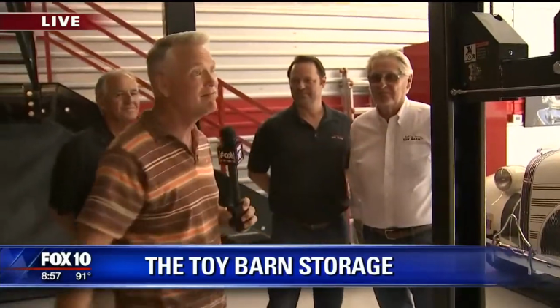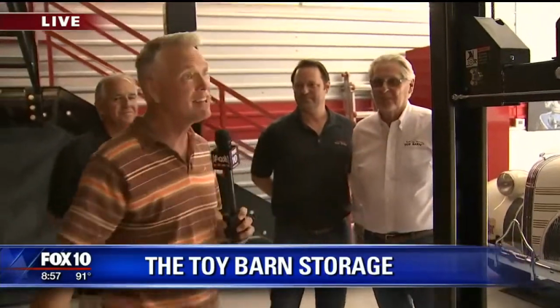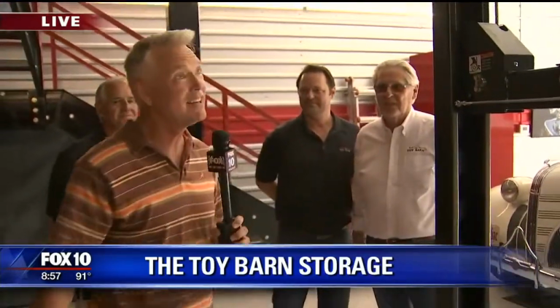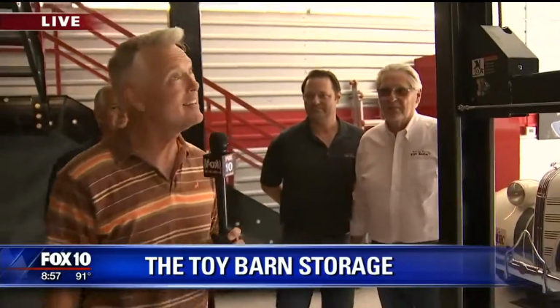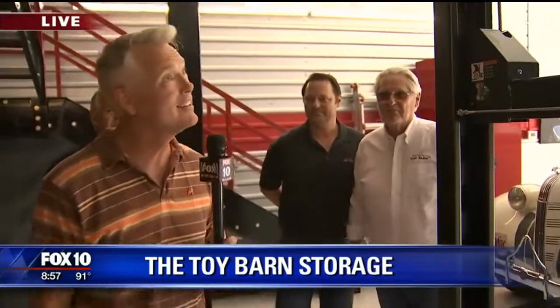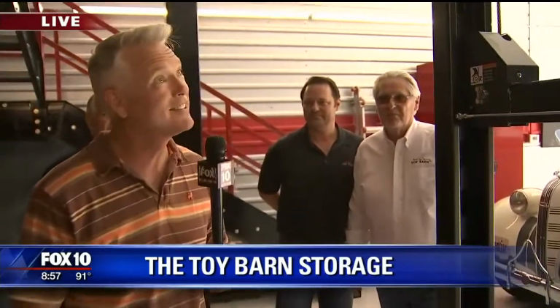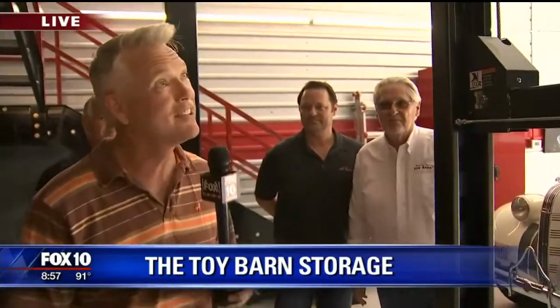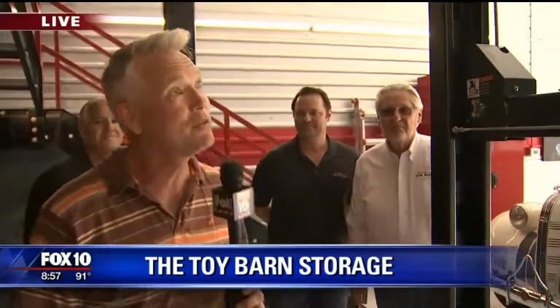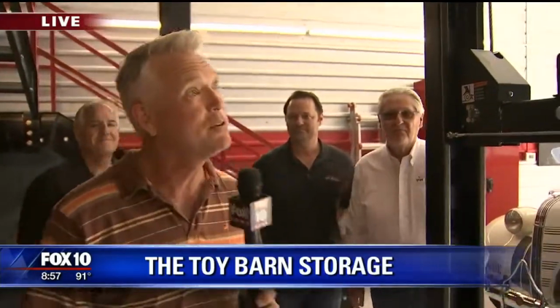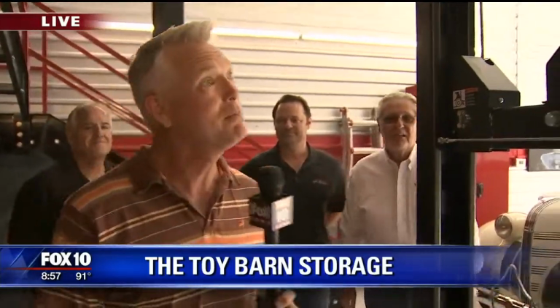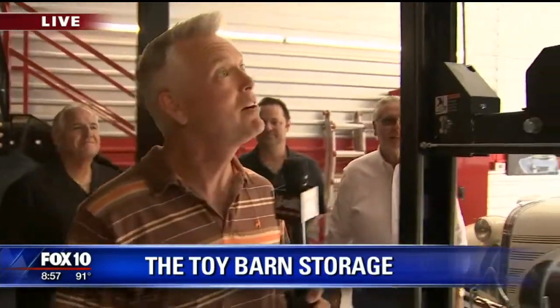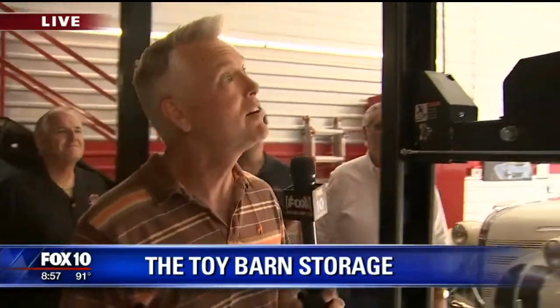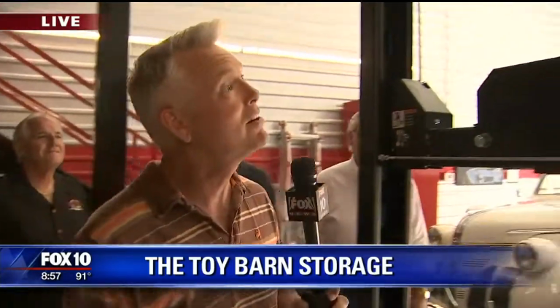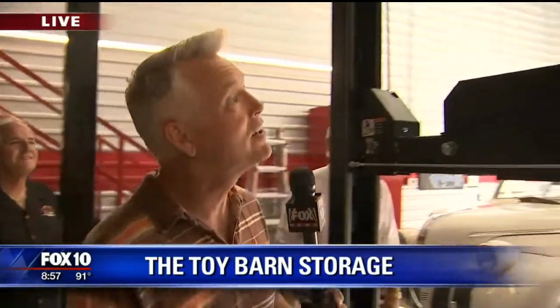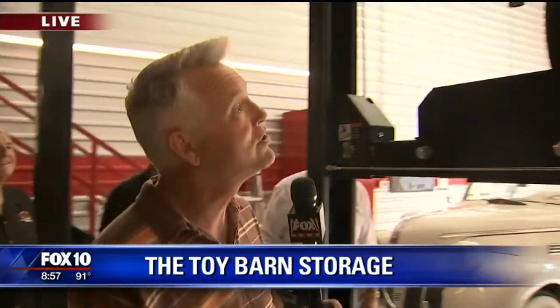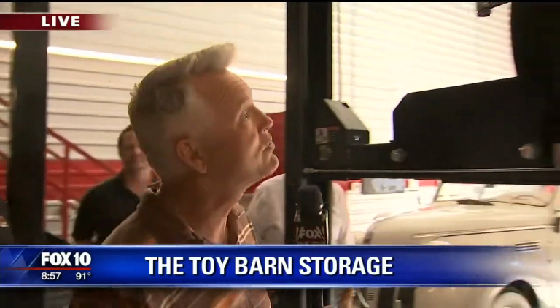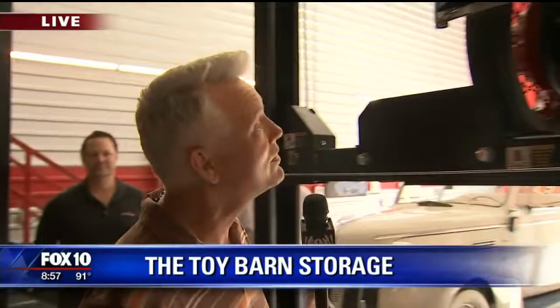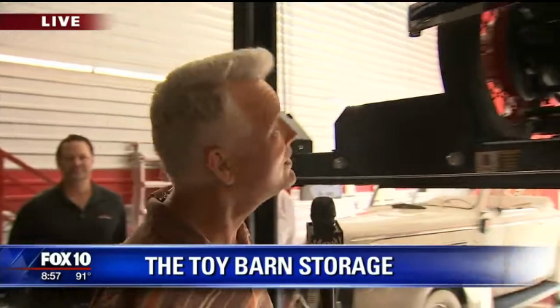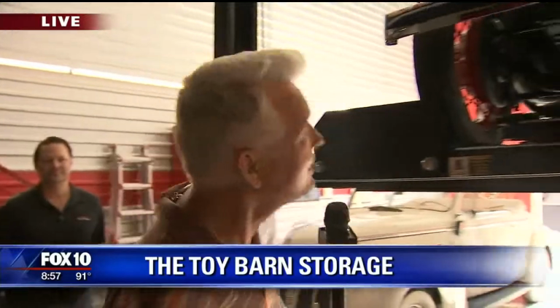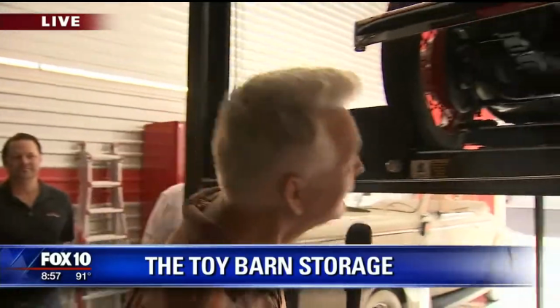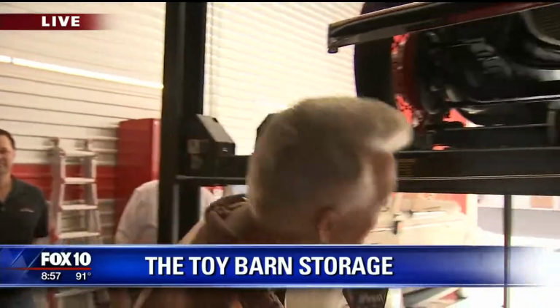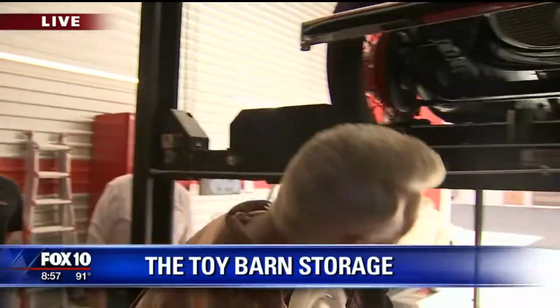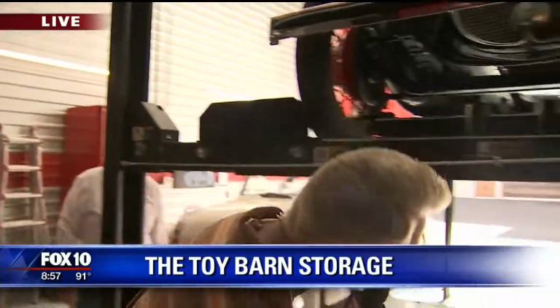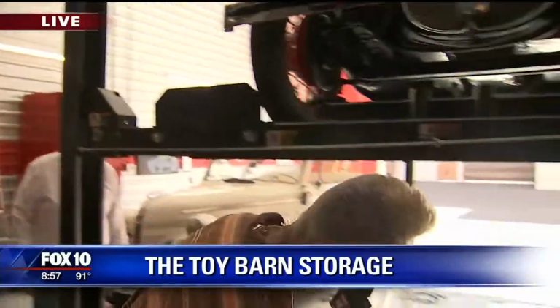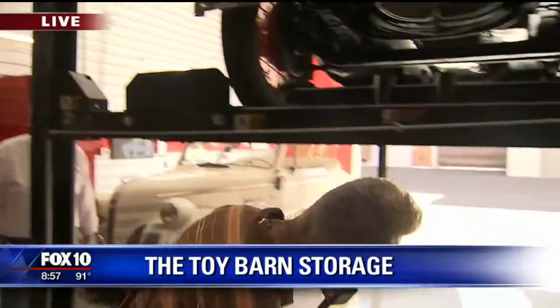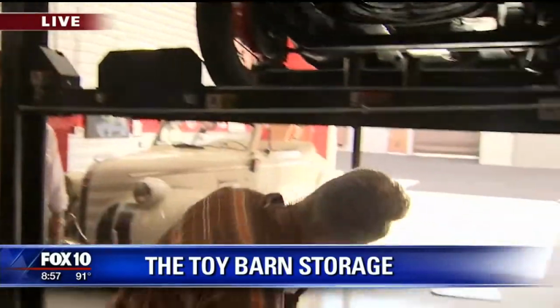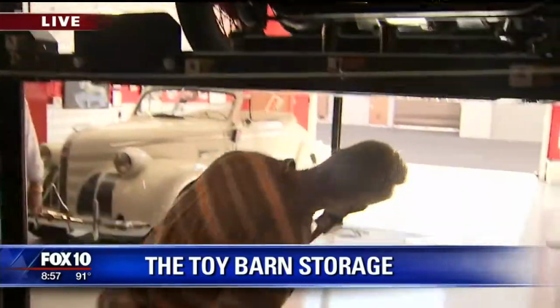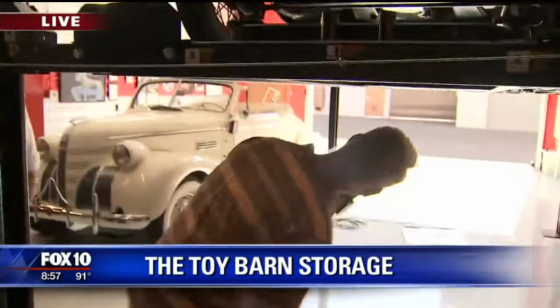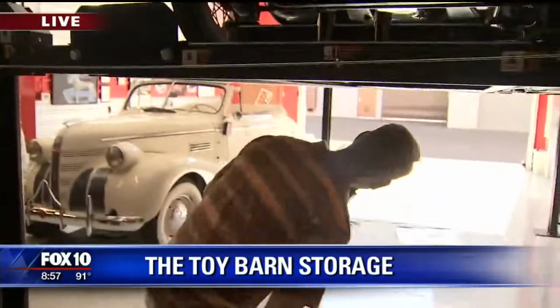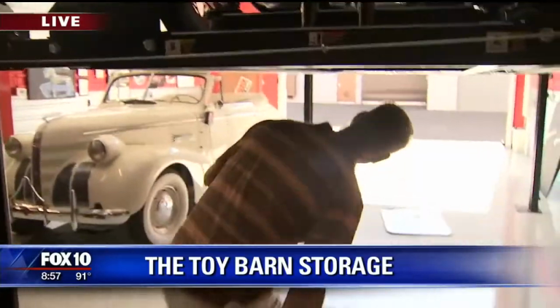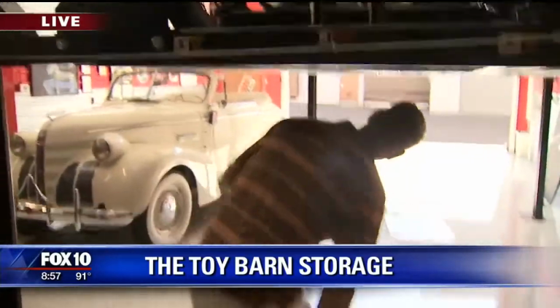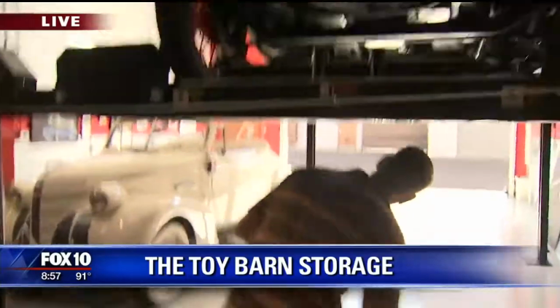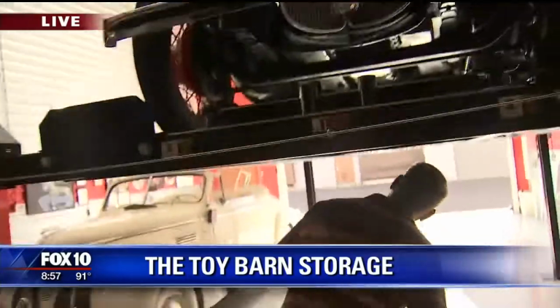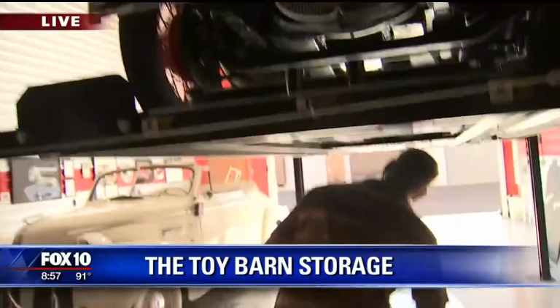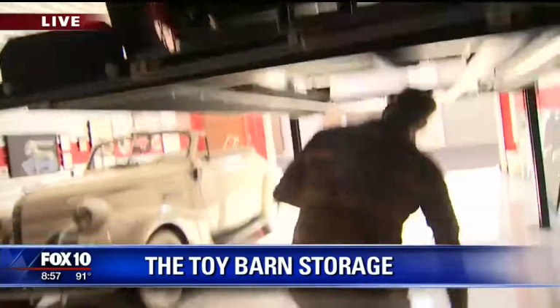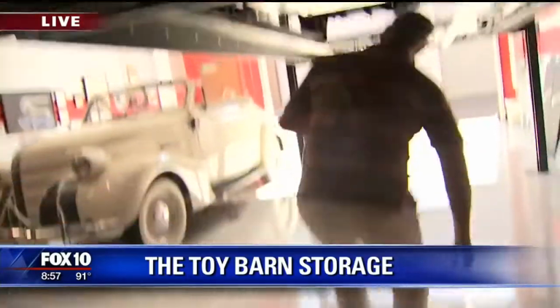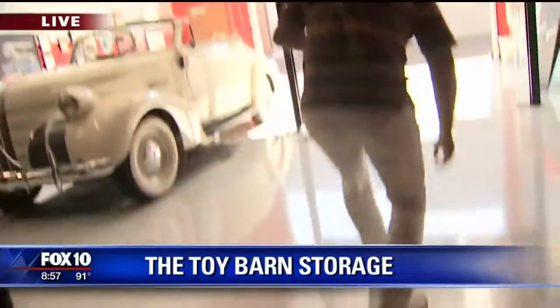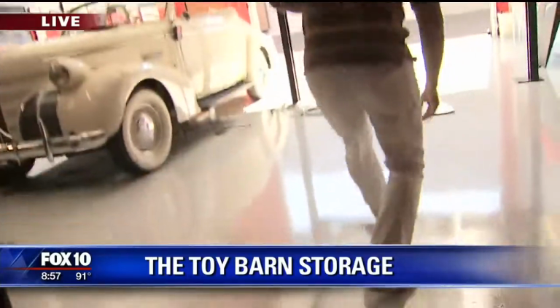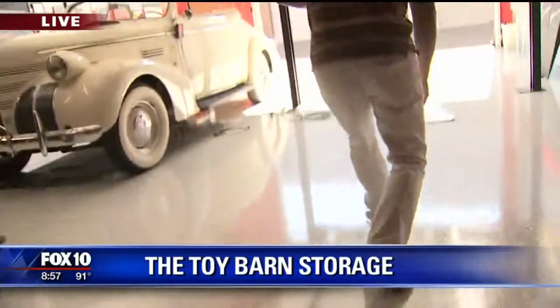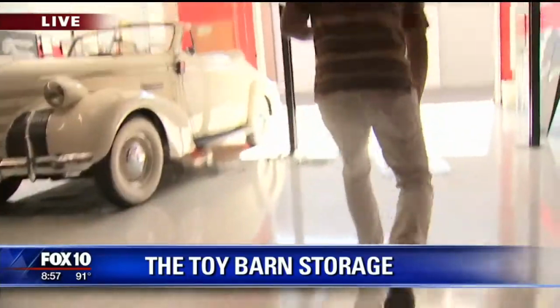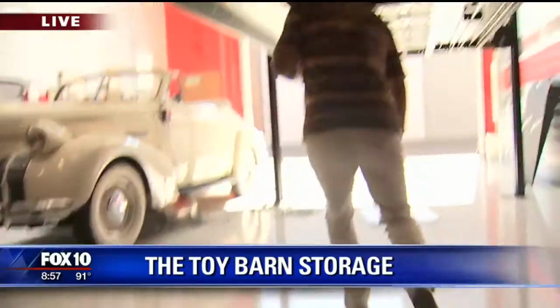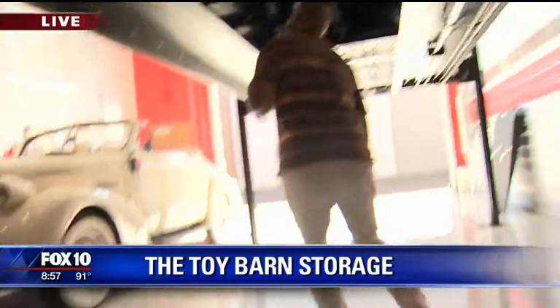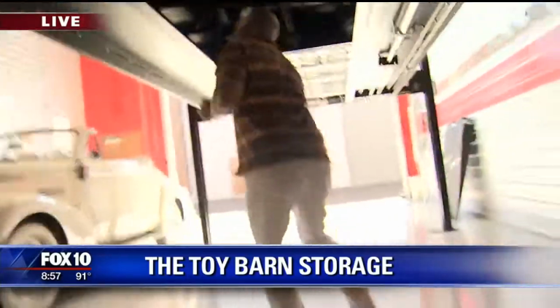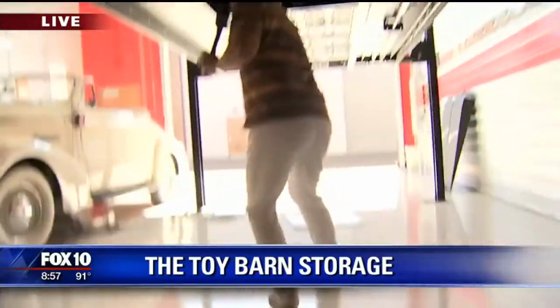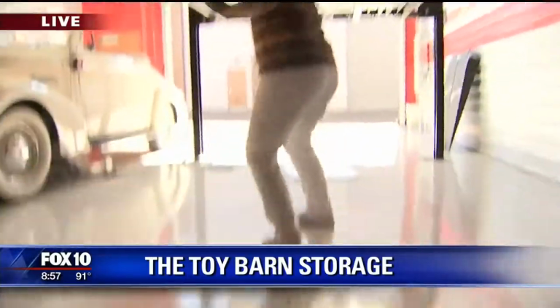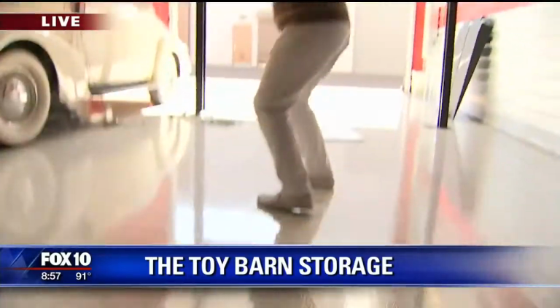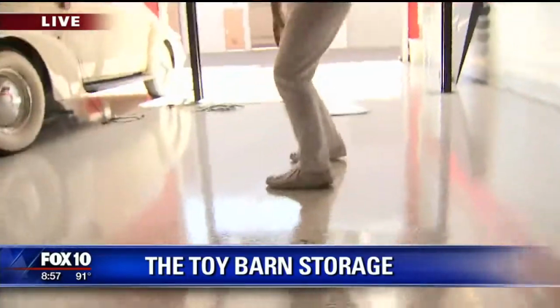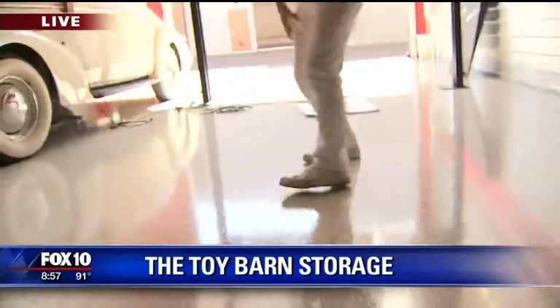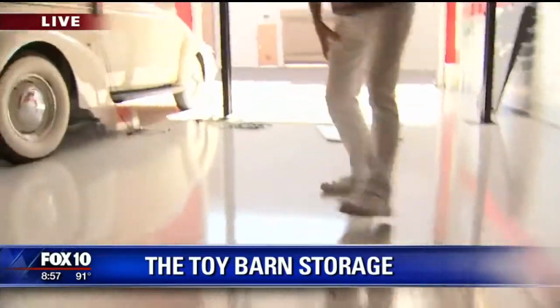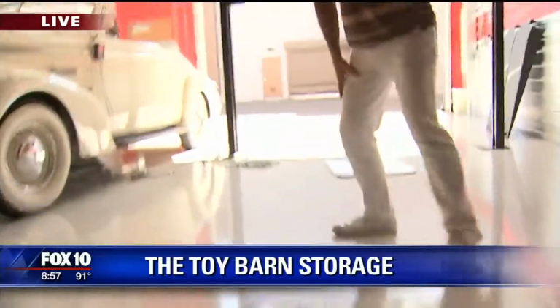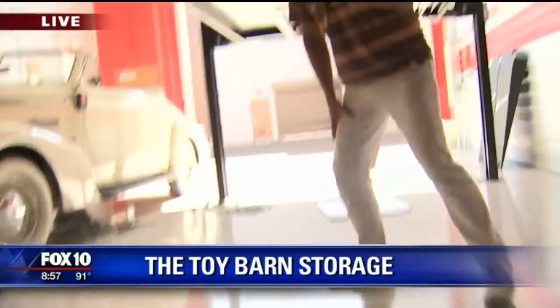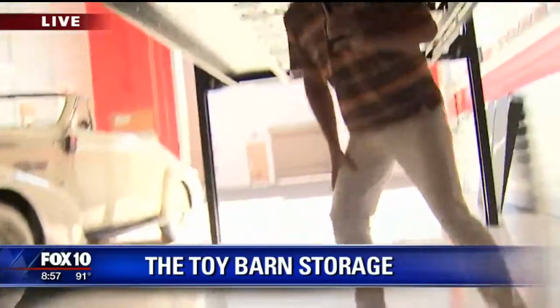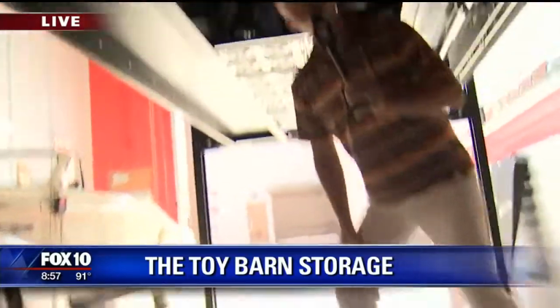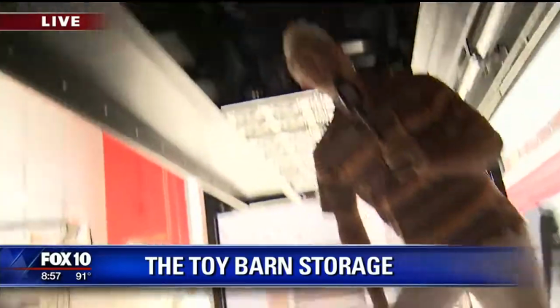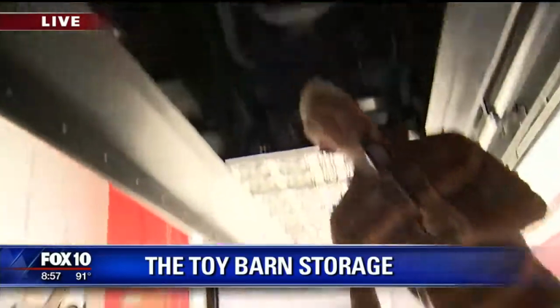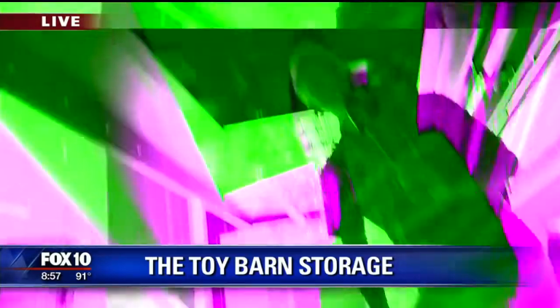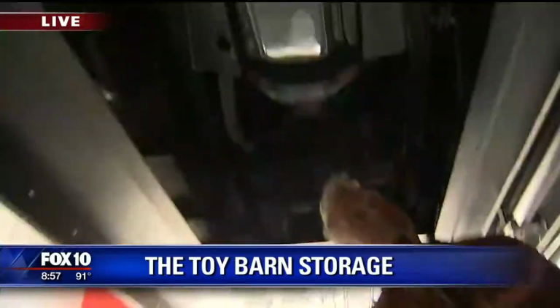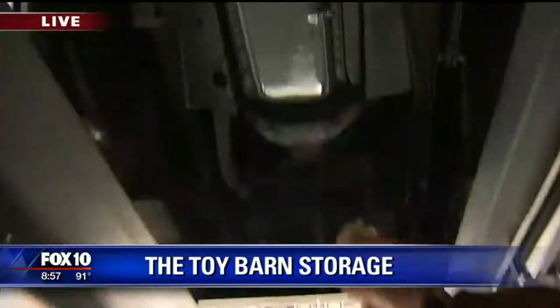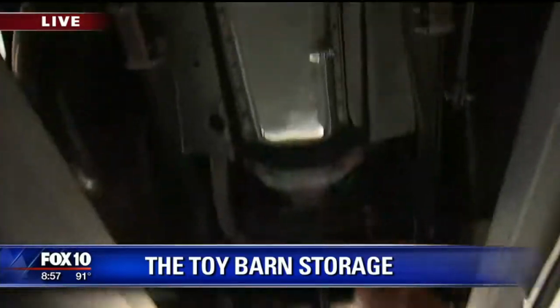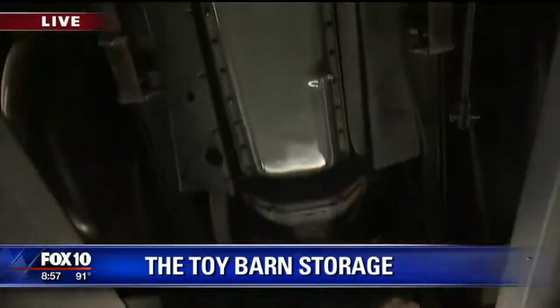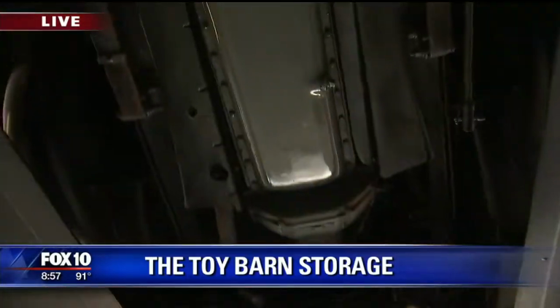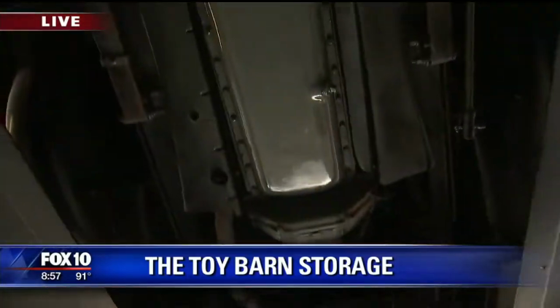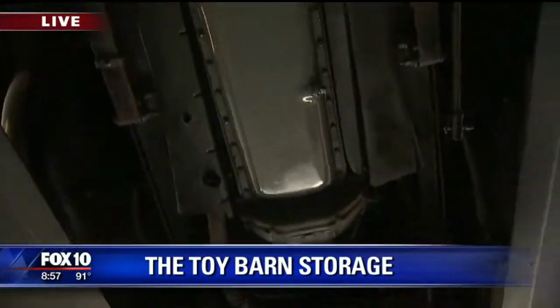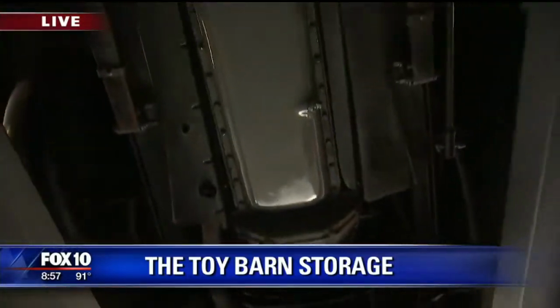It's the Toy Barn. Look at this — ever seen the underside of a 1939 Pontiac? Let's take a look.